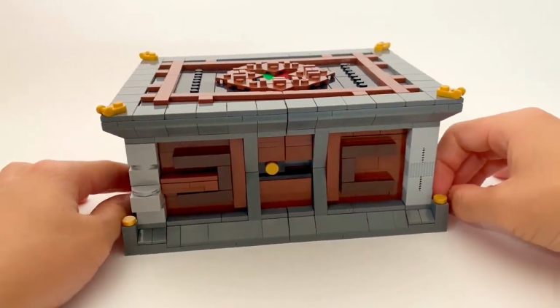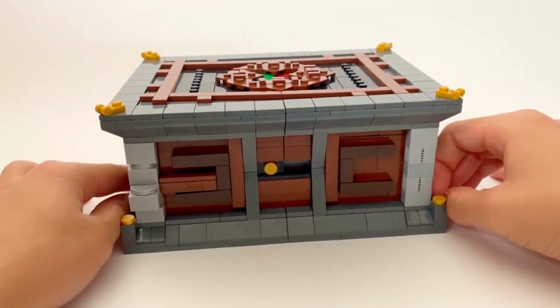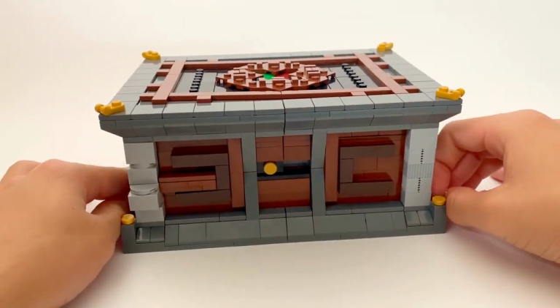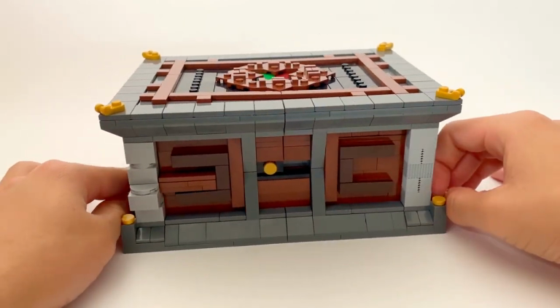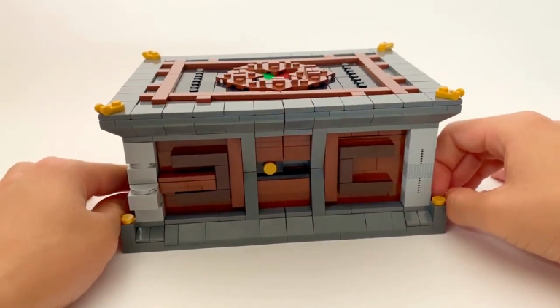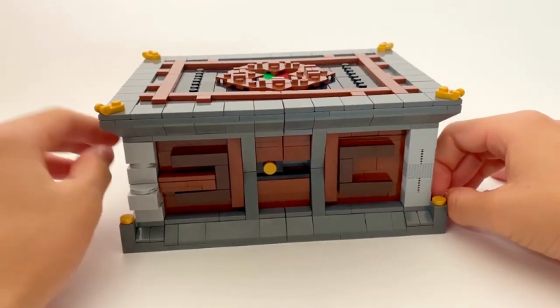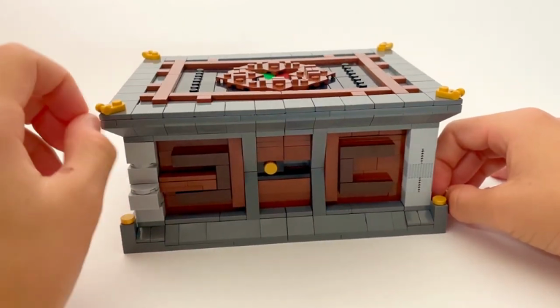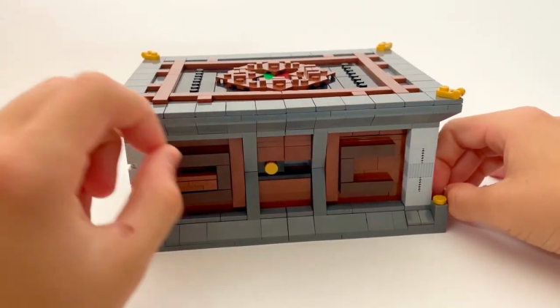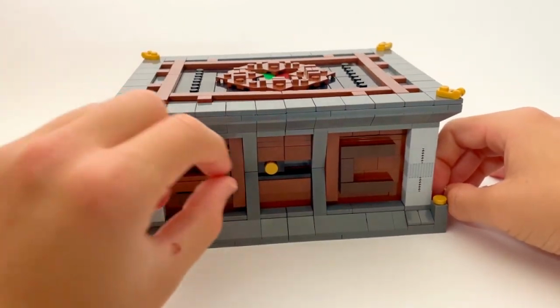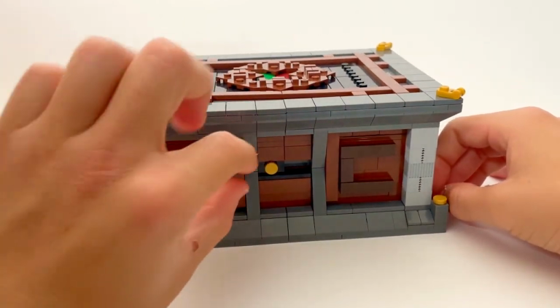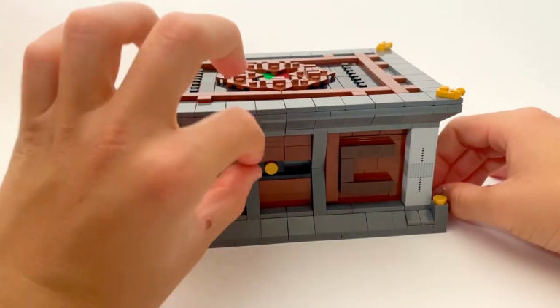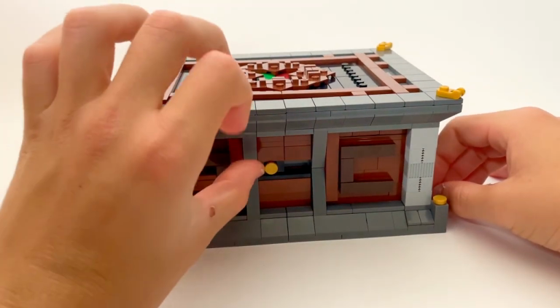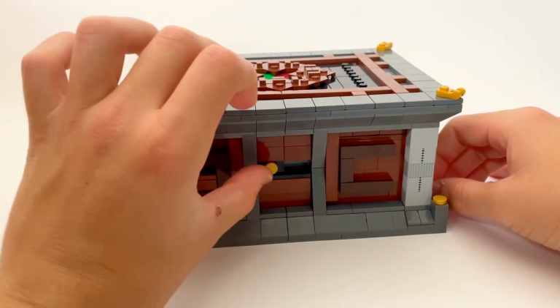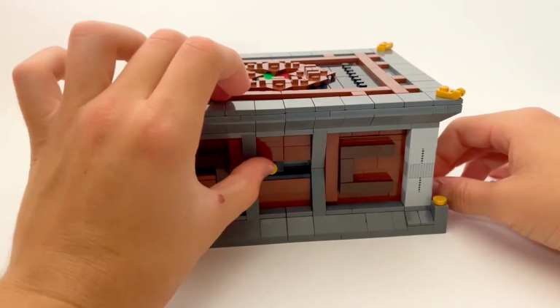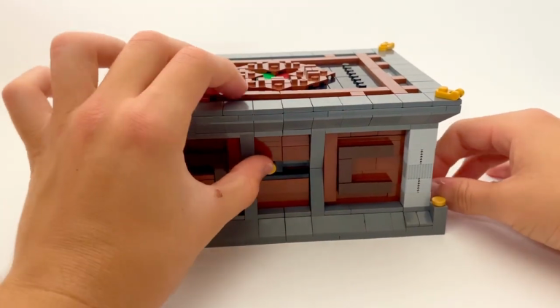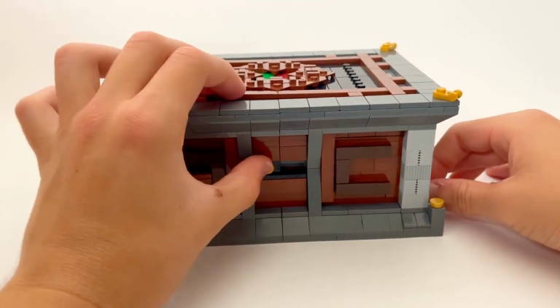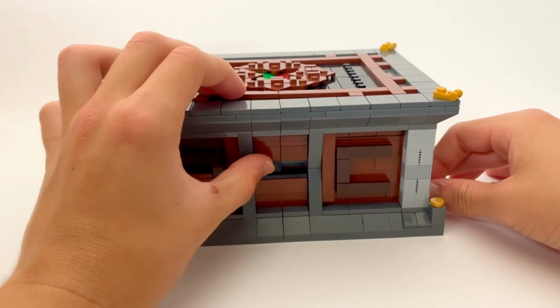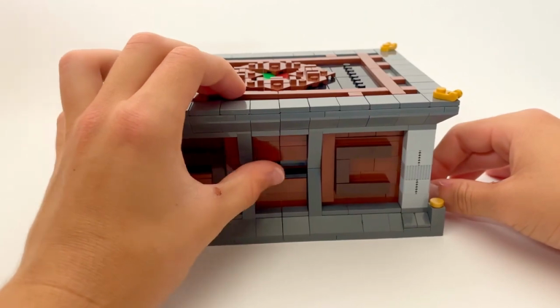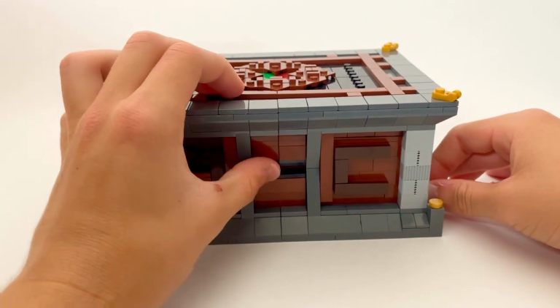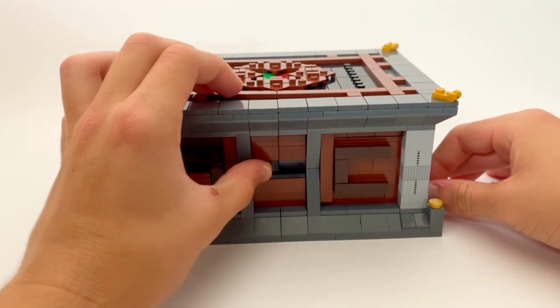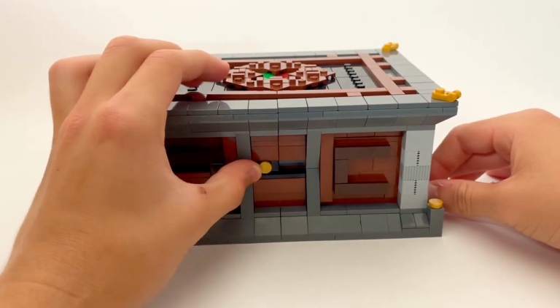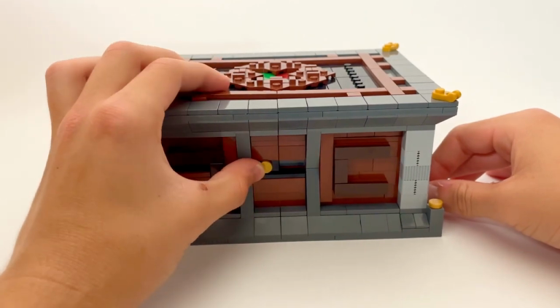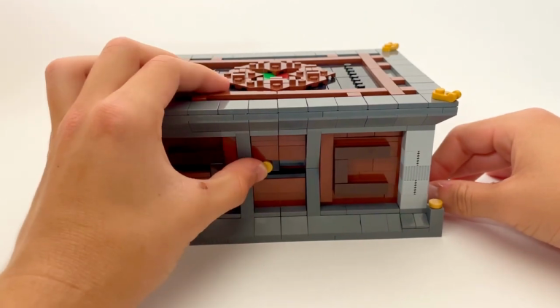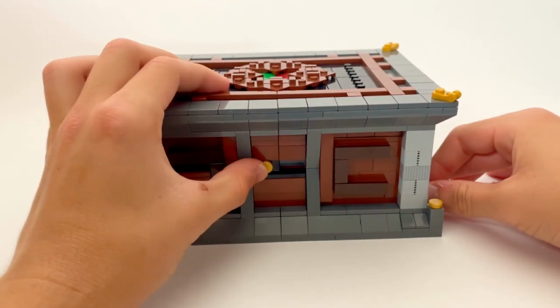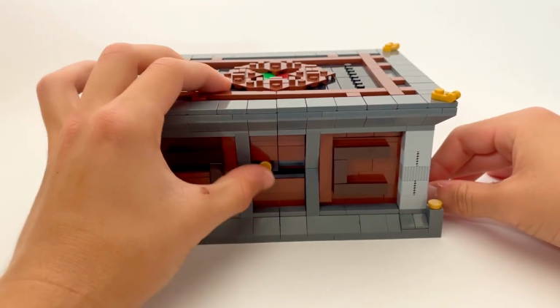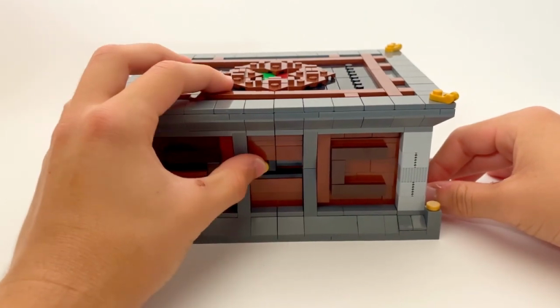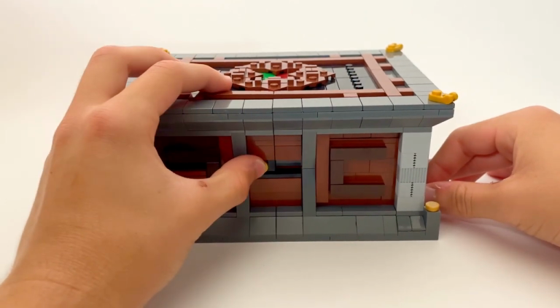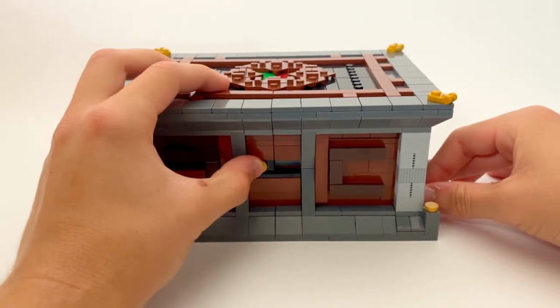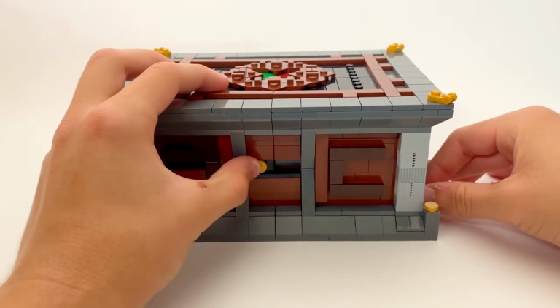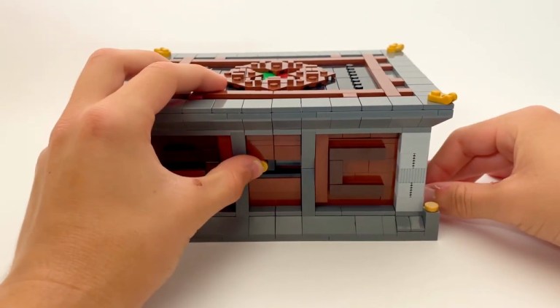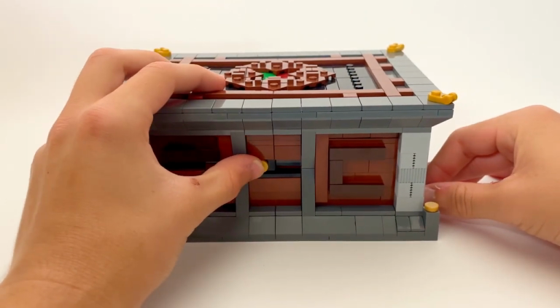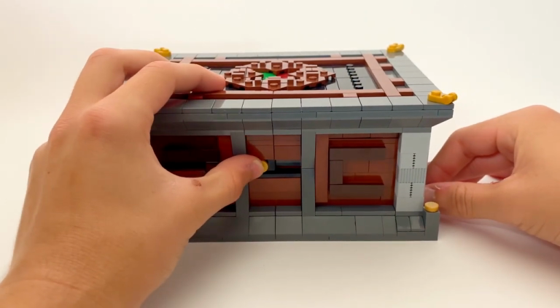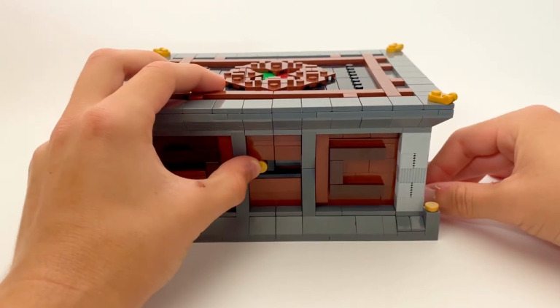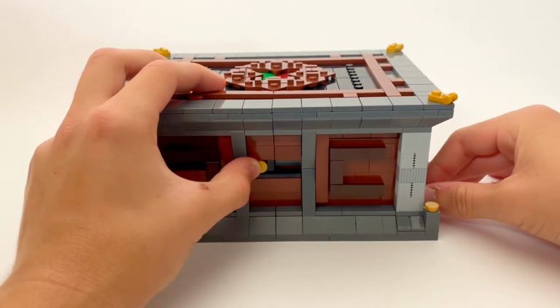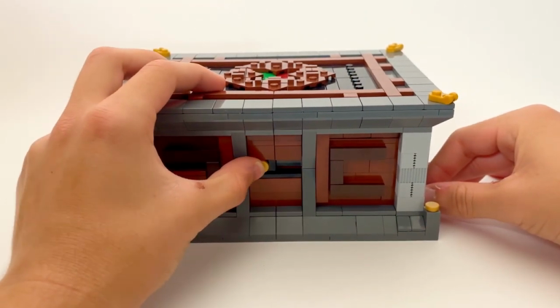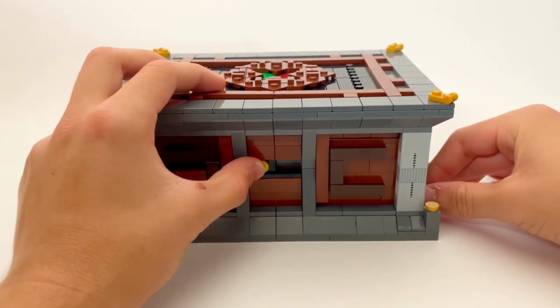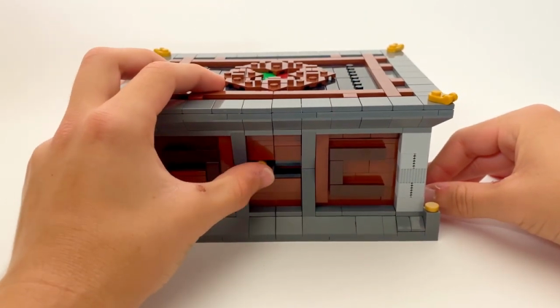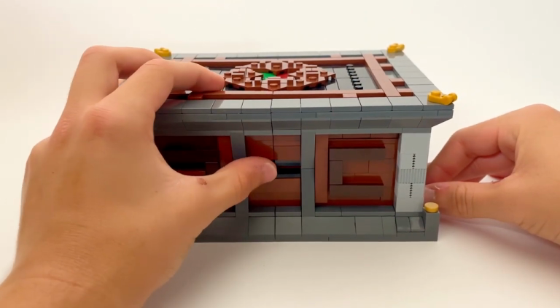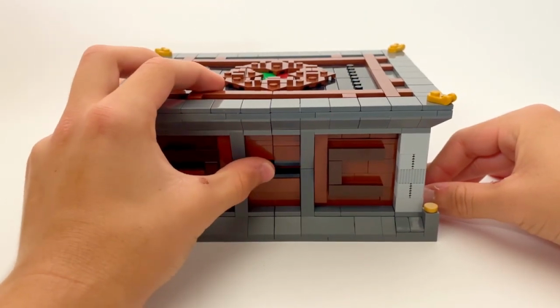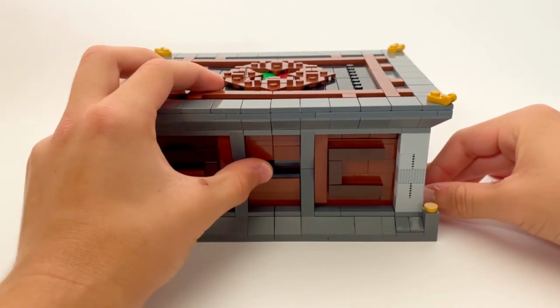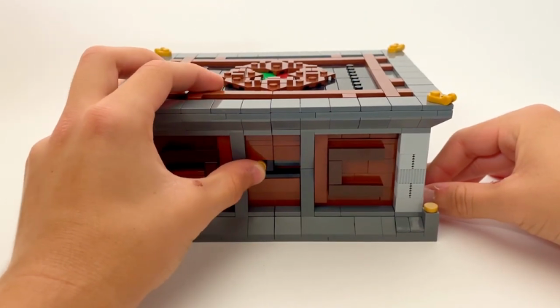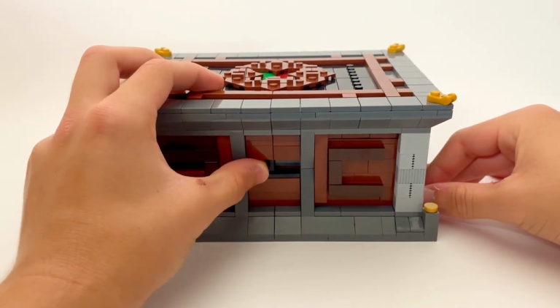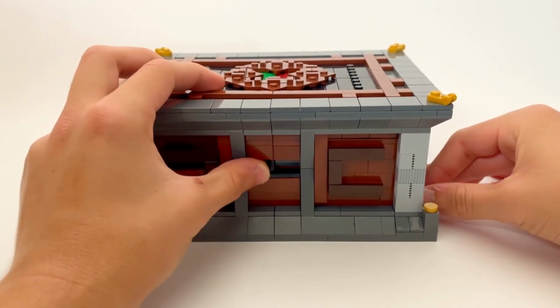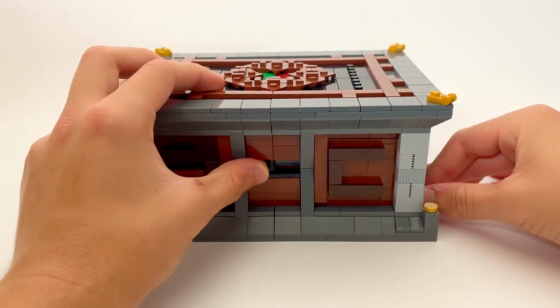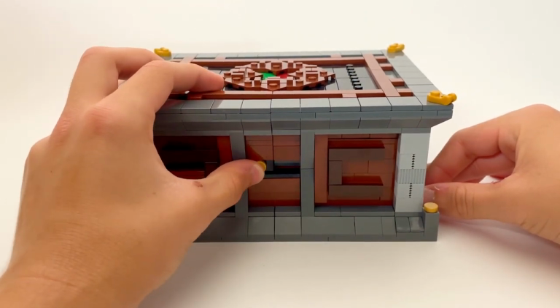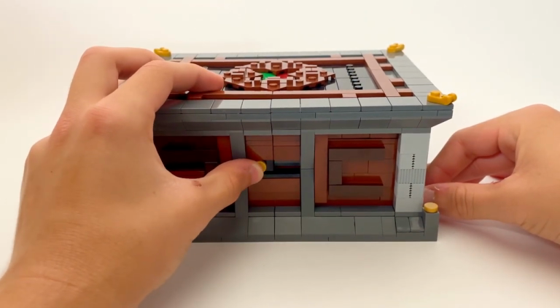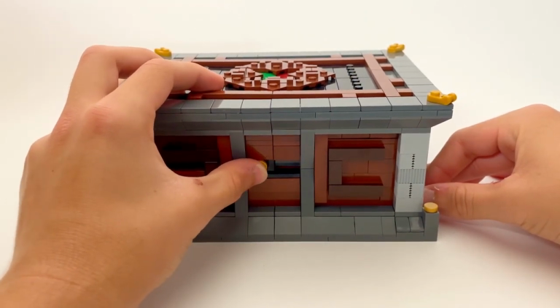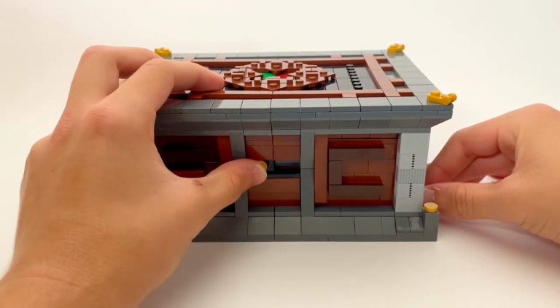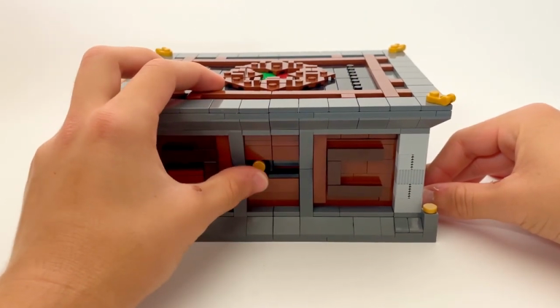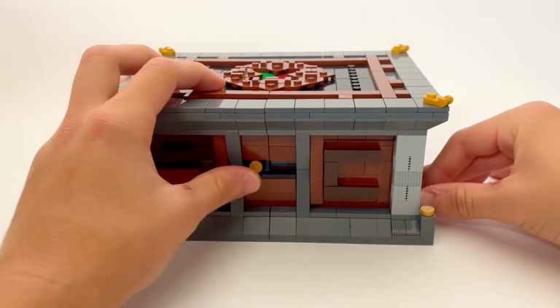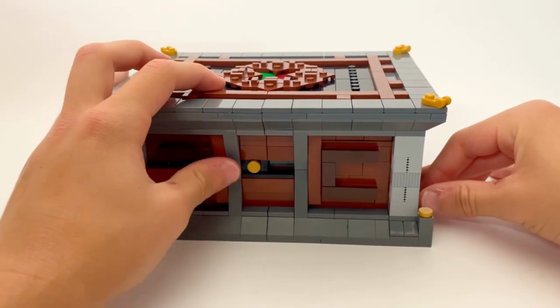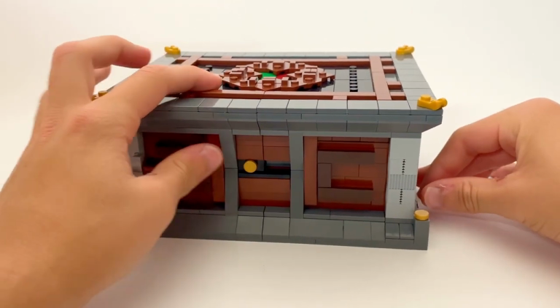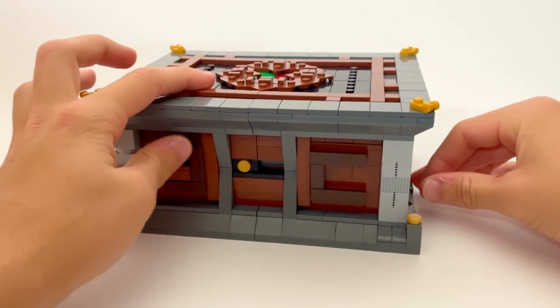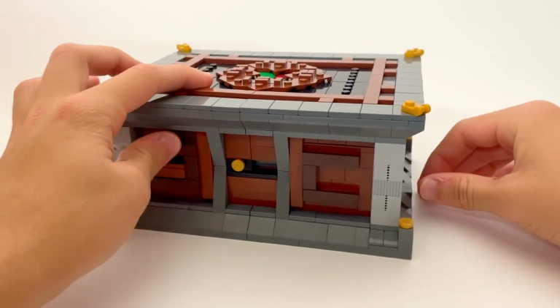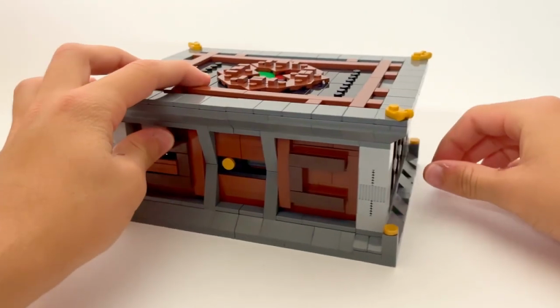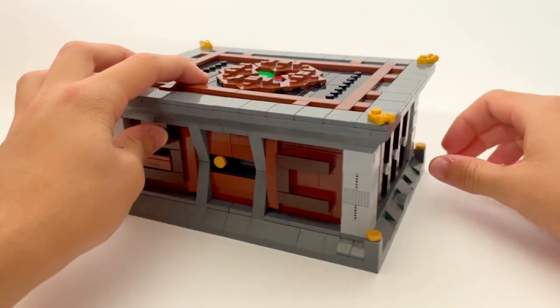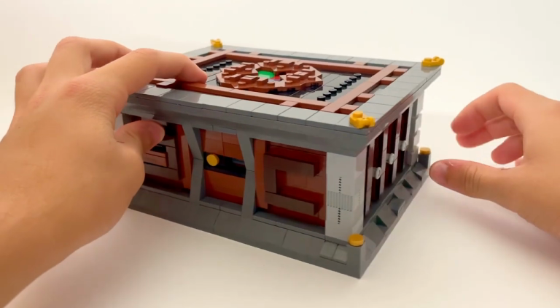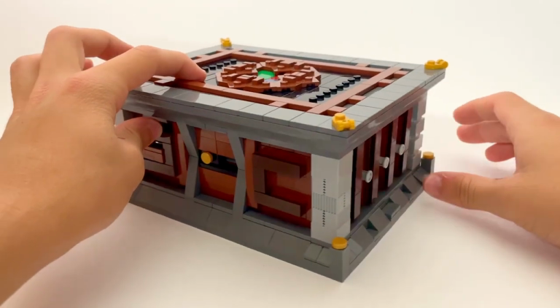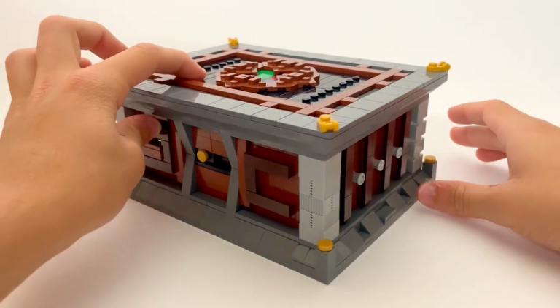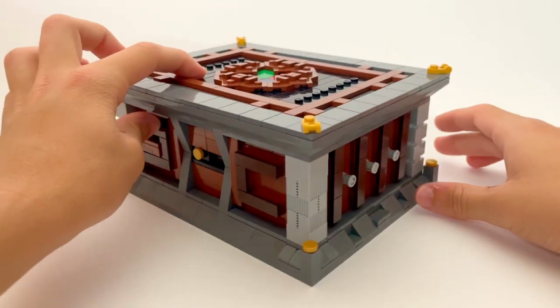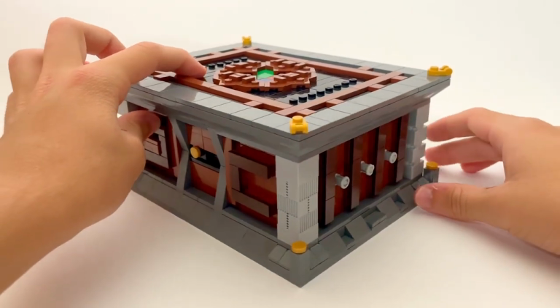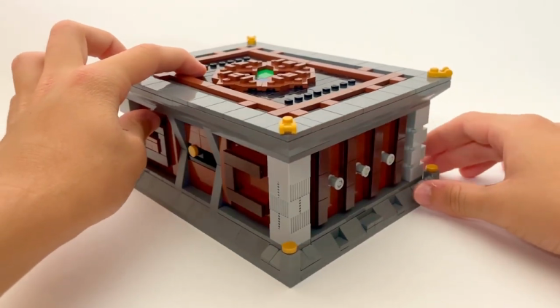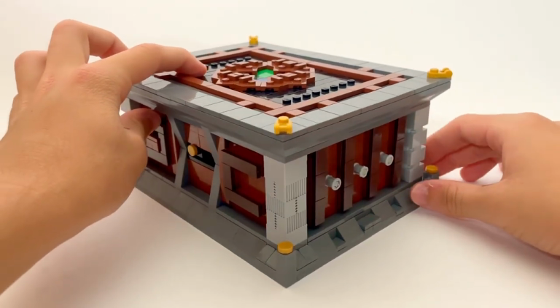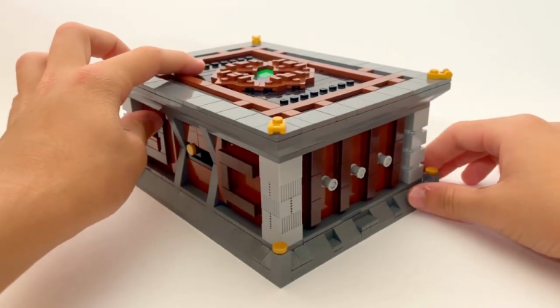What actually has happened is that the decorative piece is now able to spin, and that unlocks the switch at the back of the box.